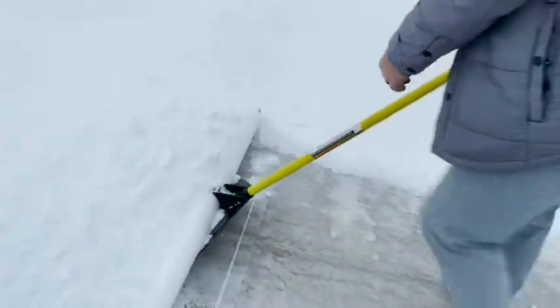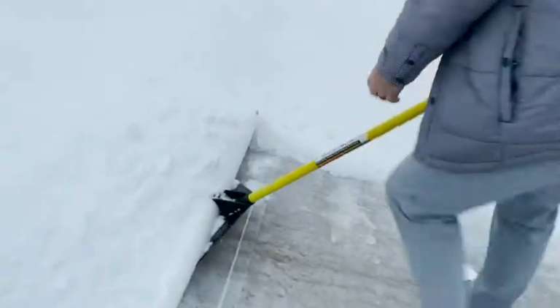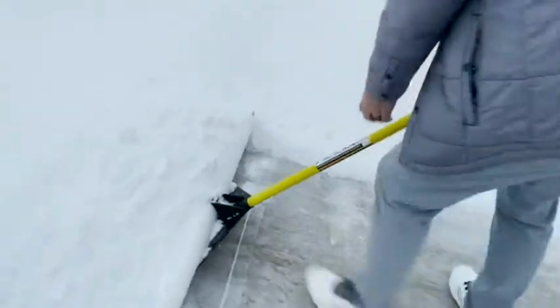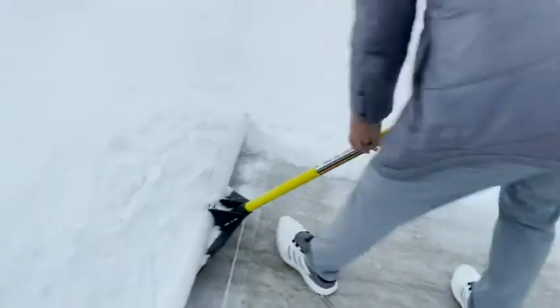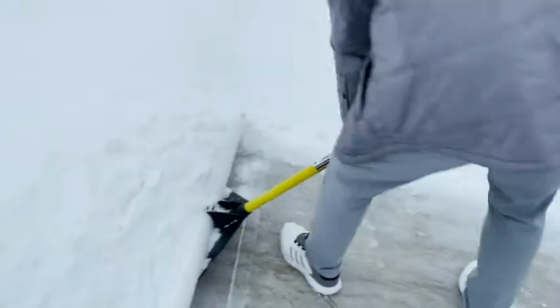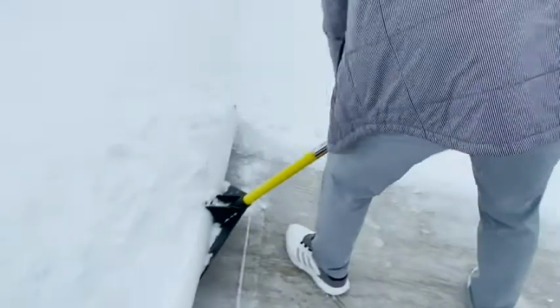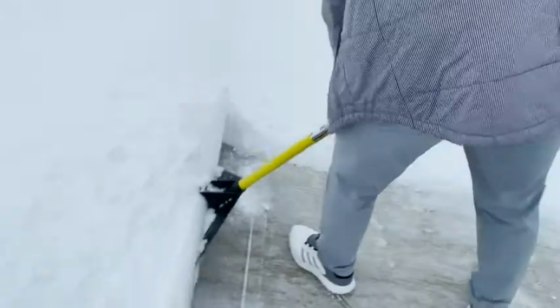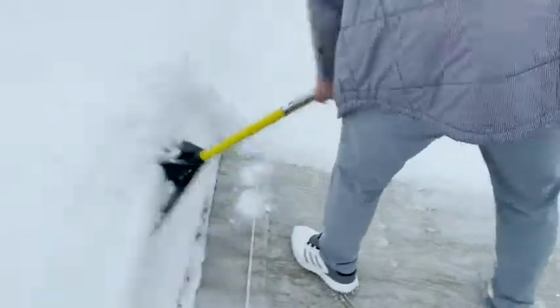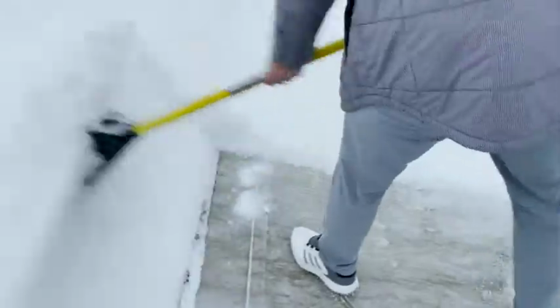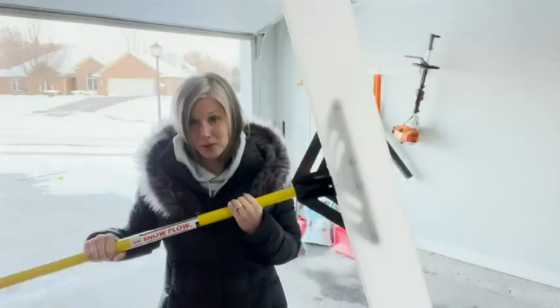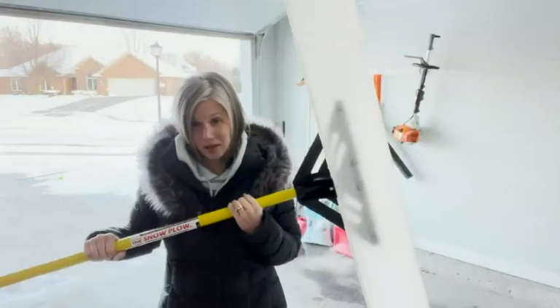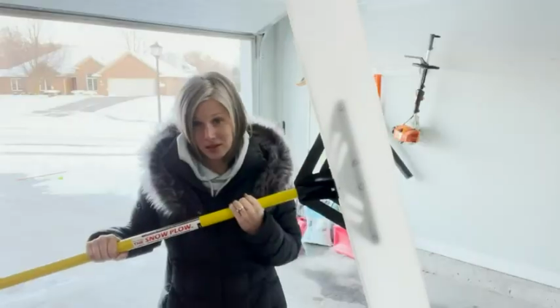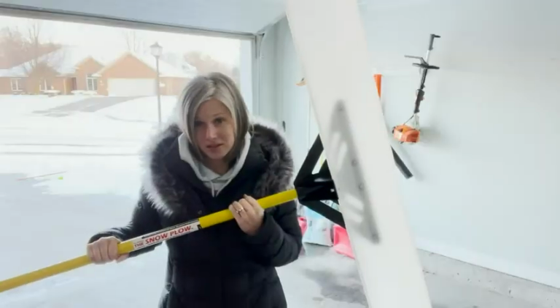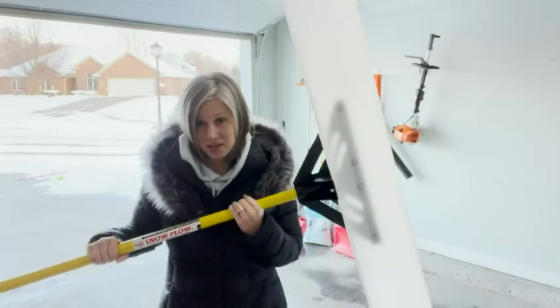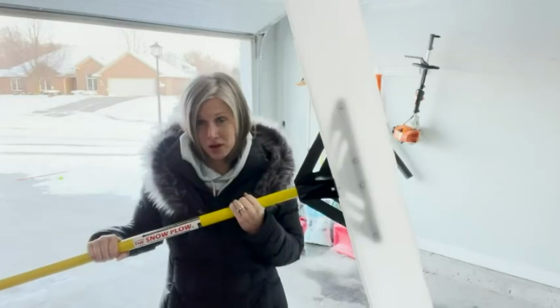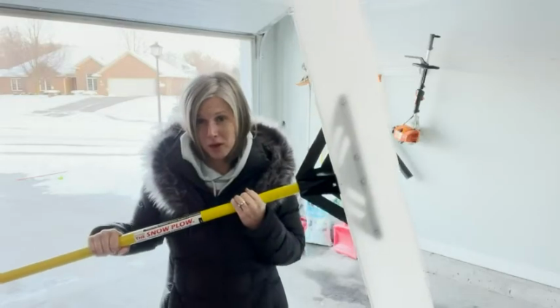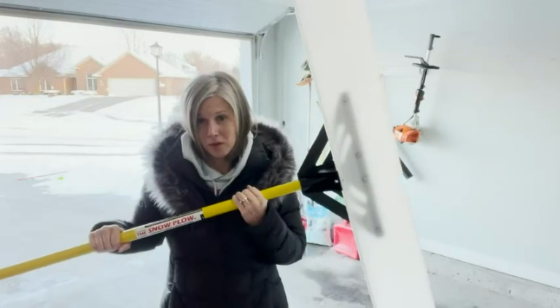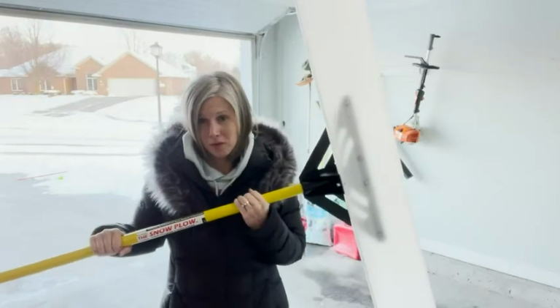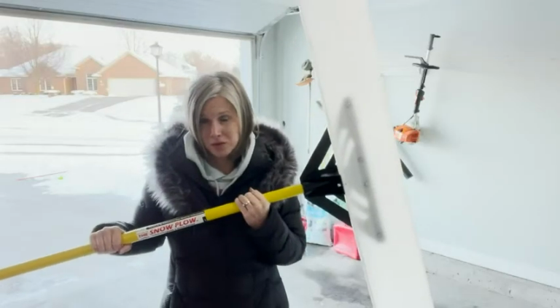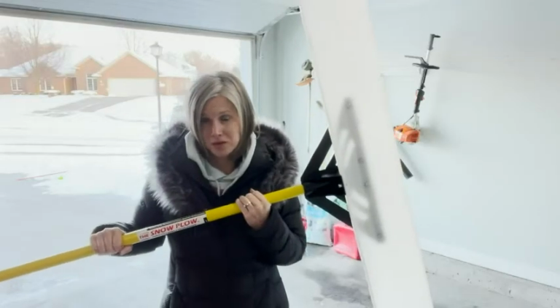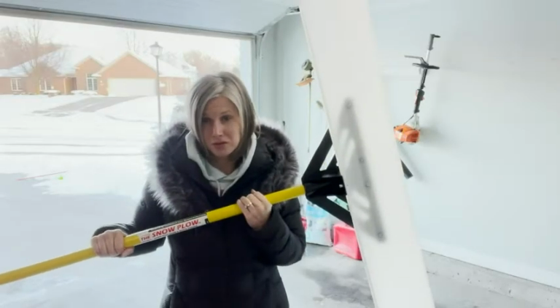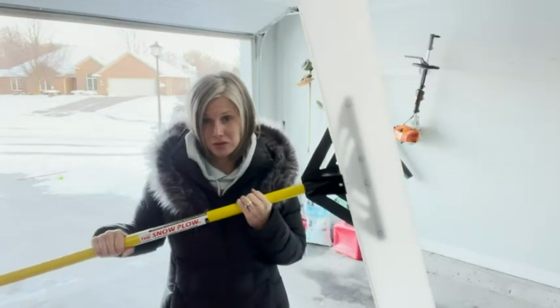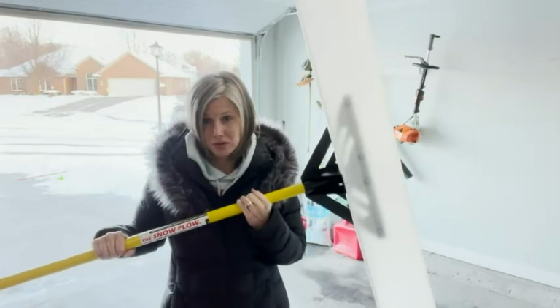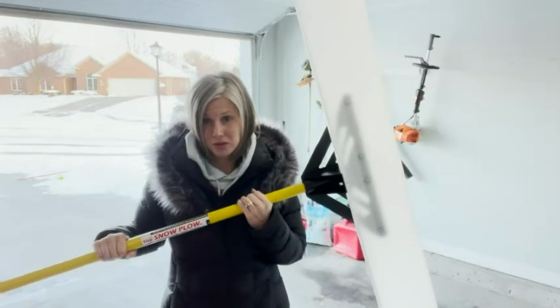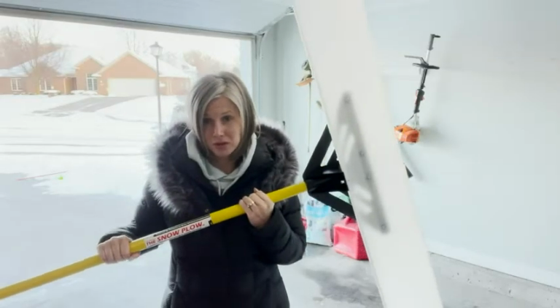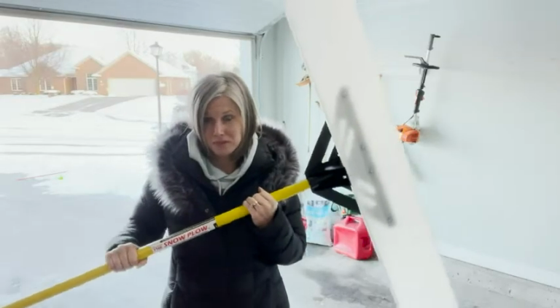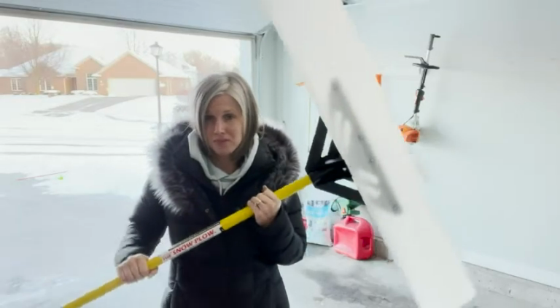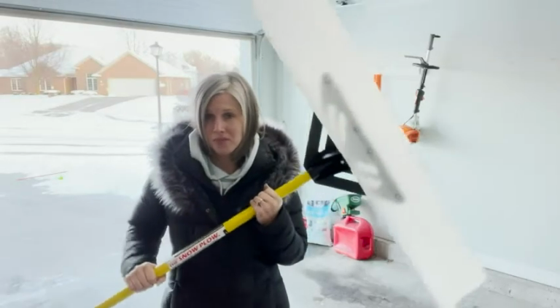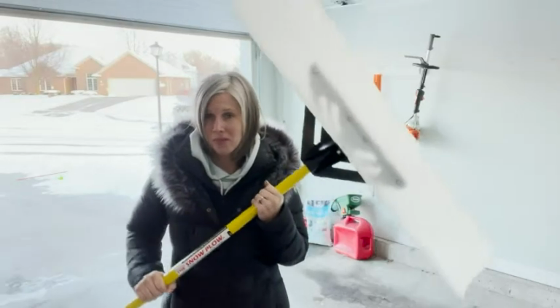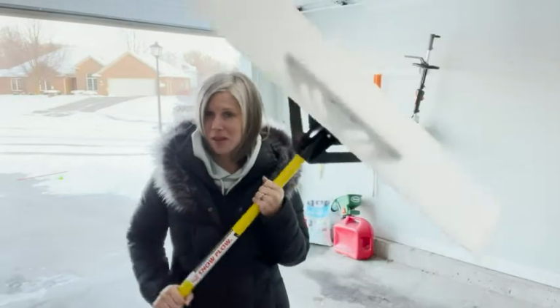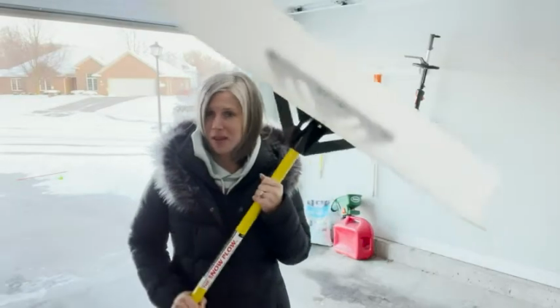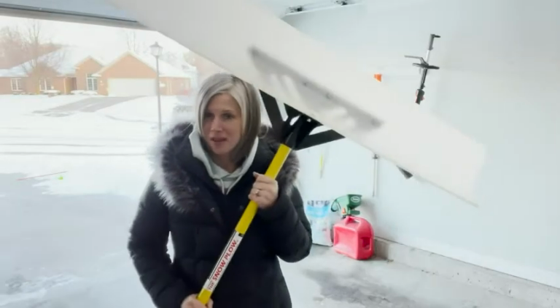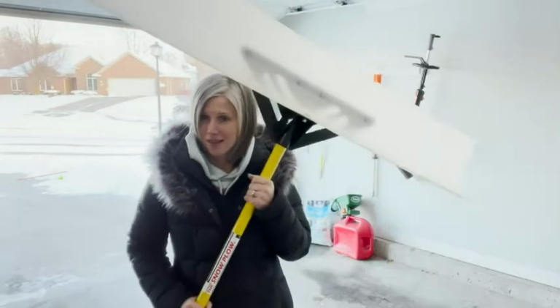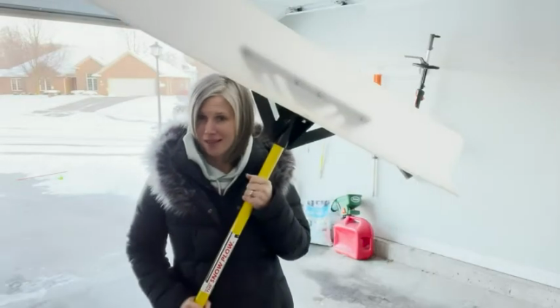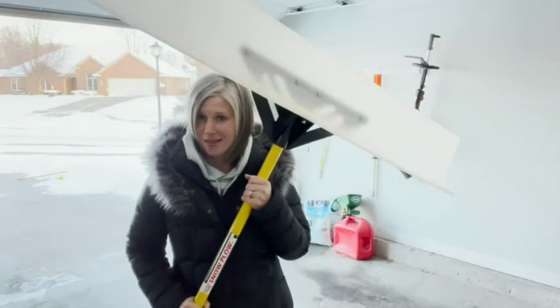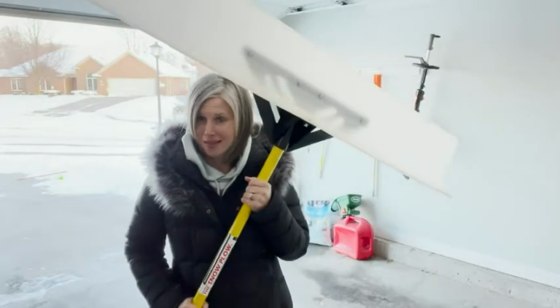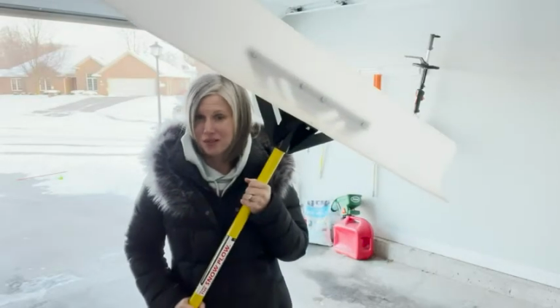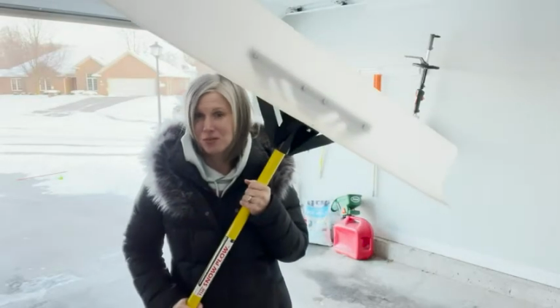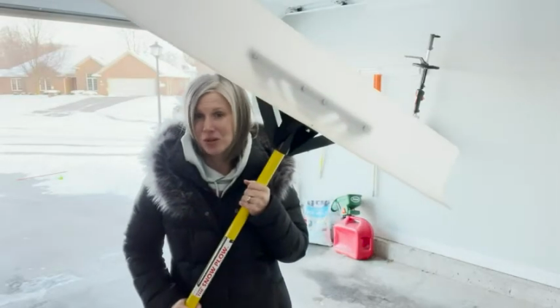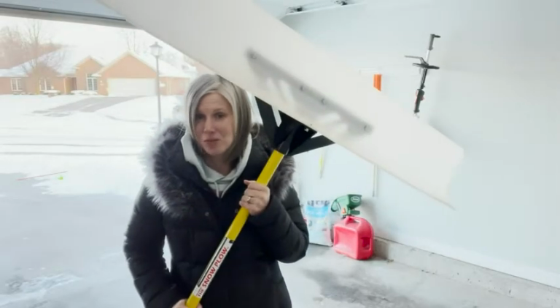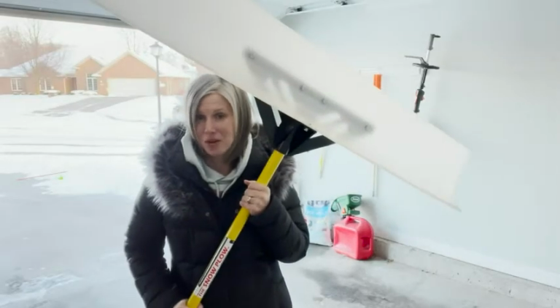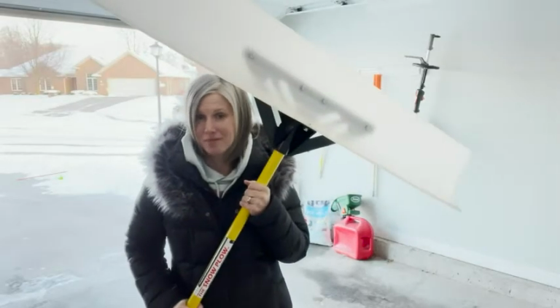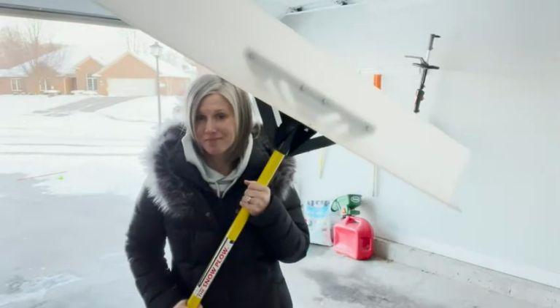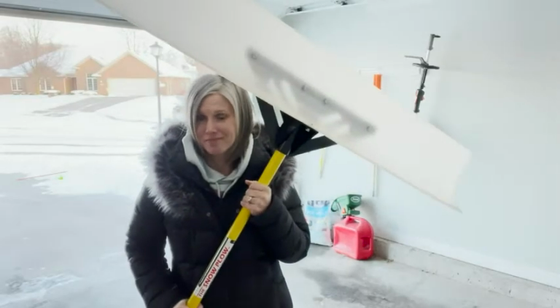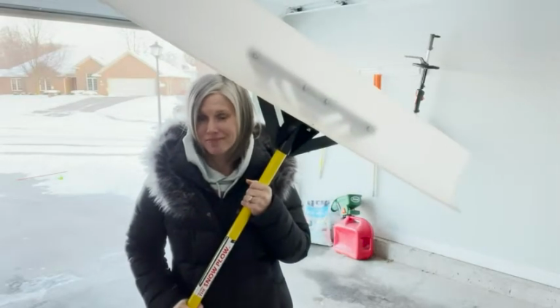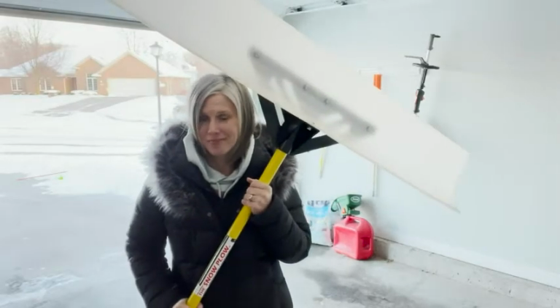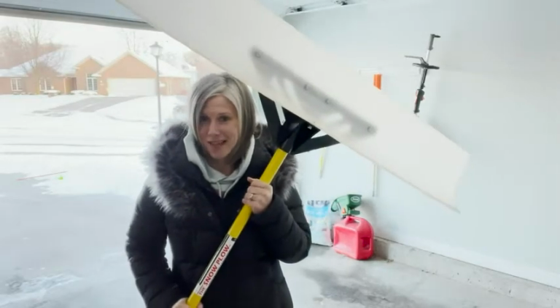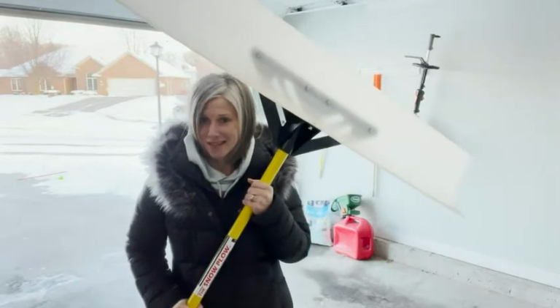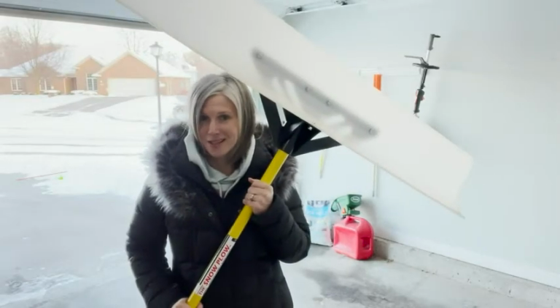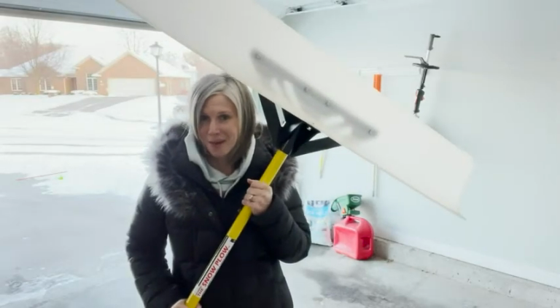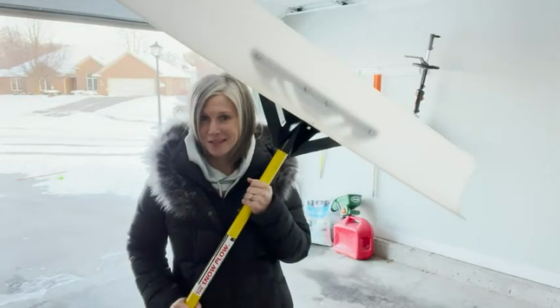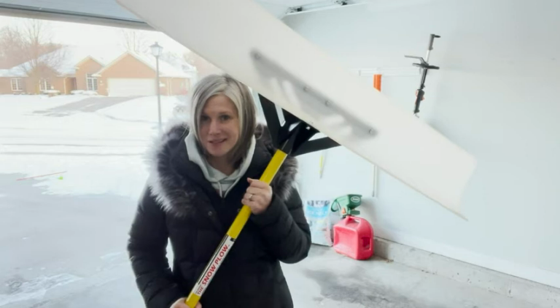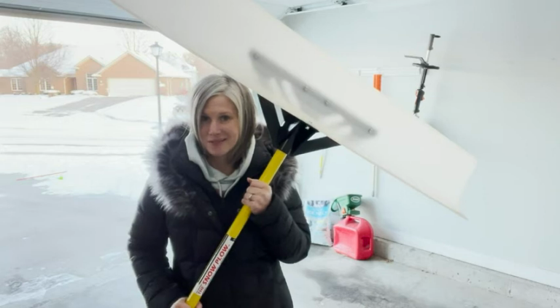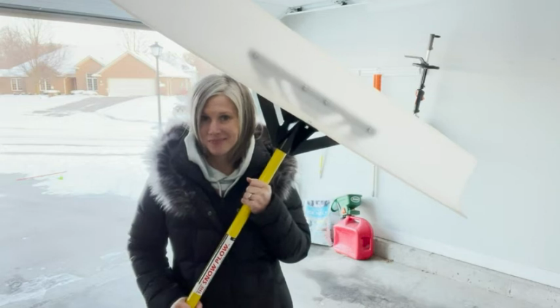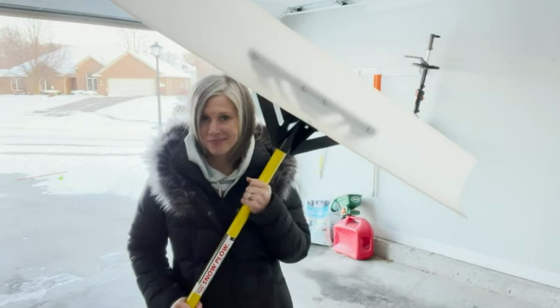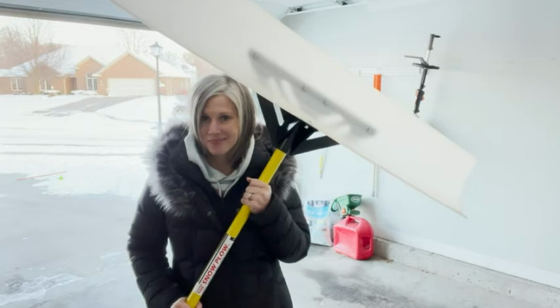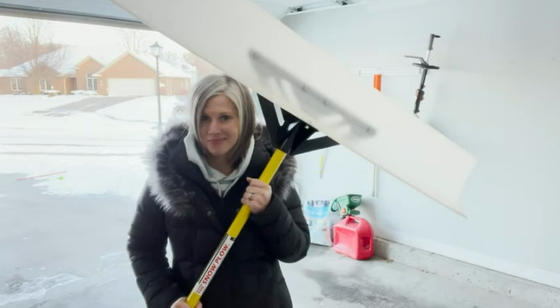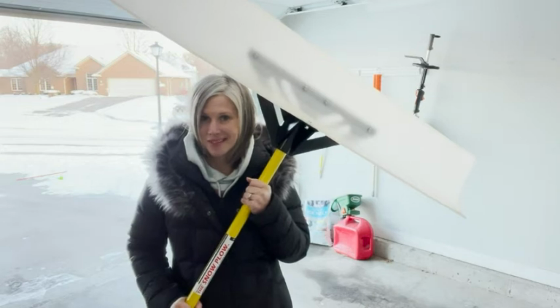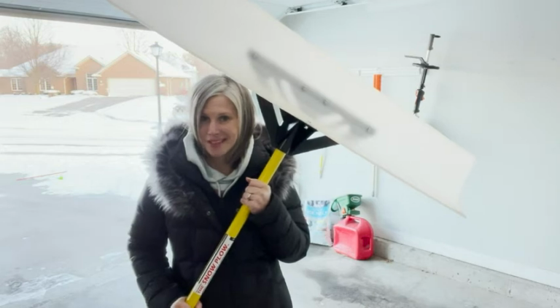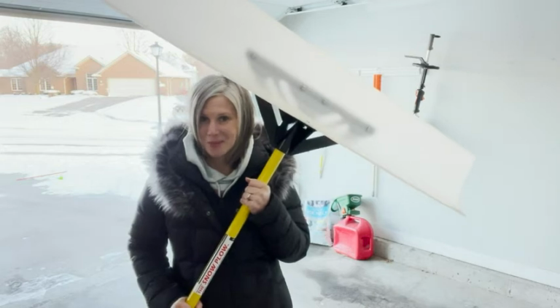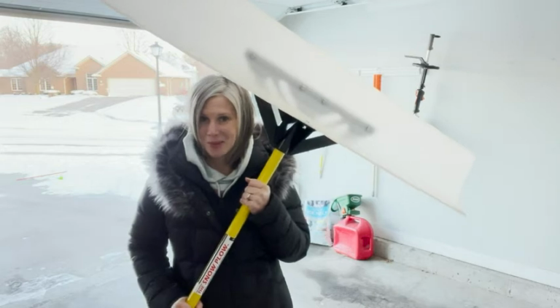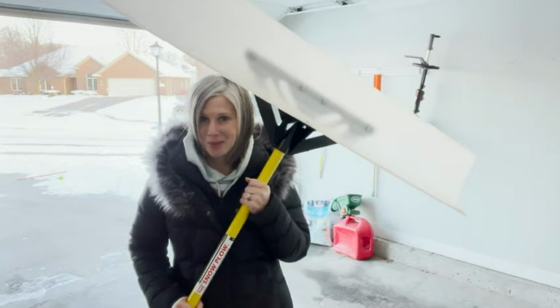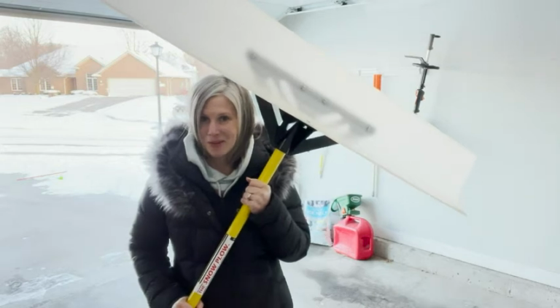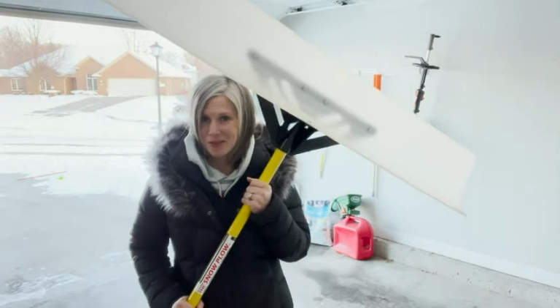If you are in the market for a snow shovel, this is what you want. It's the best — that's my point of view.